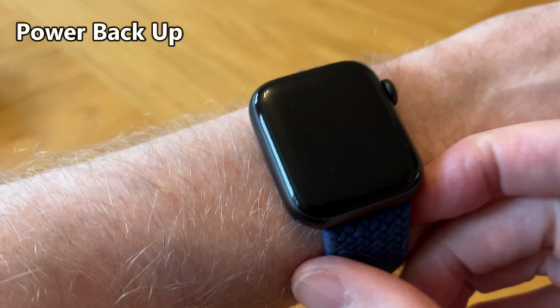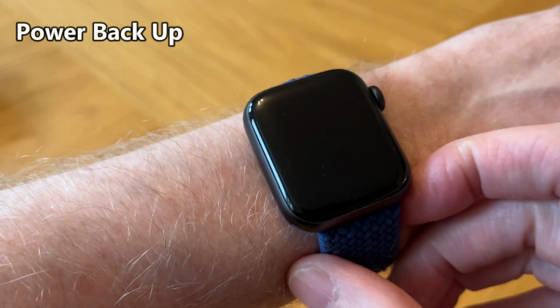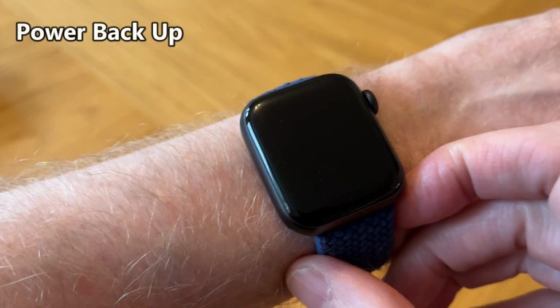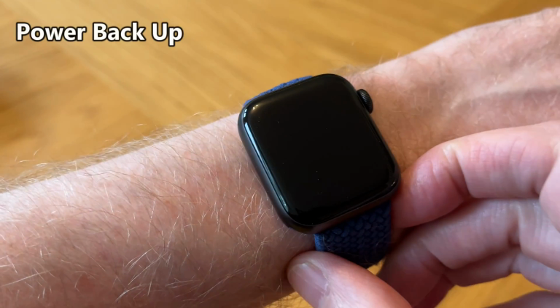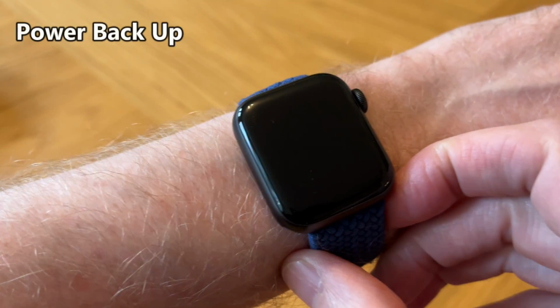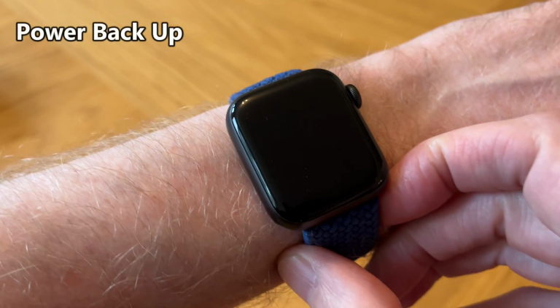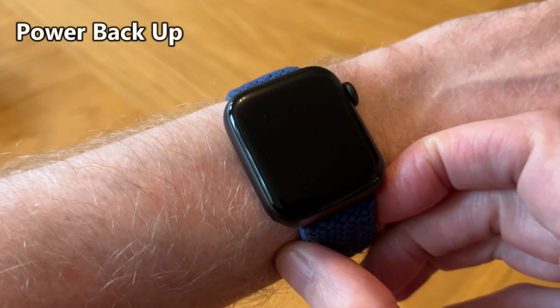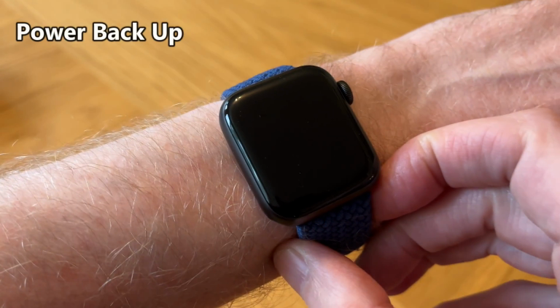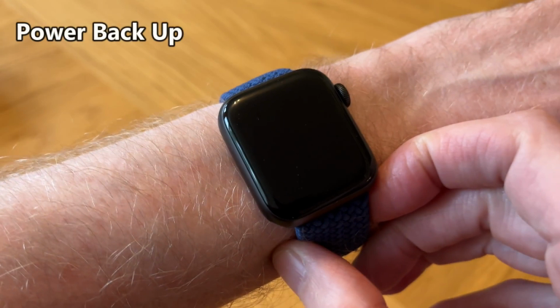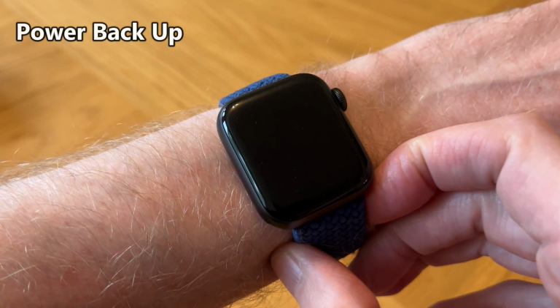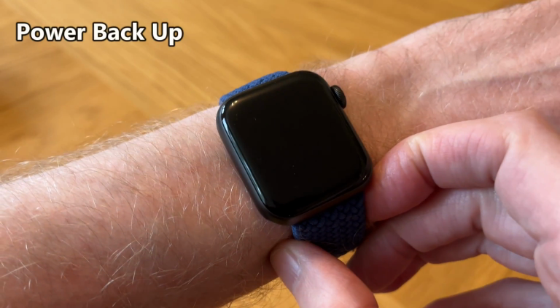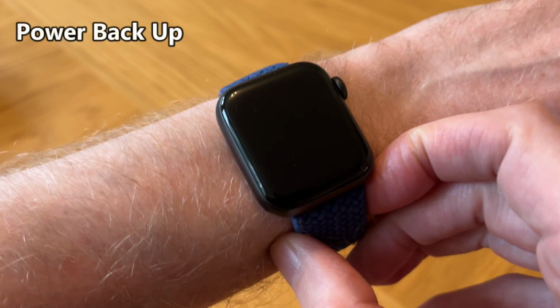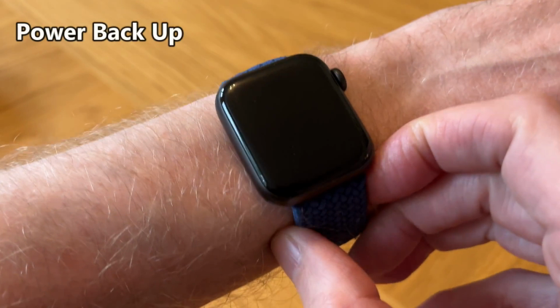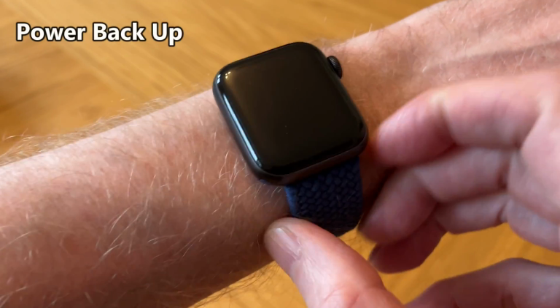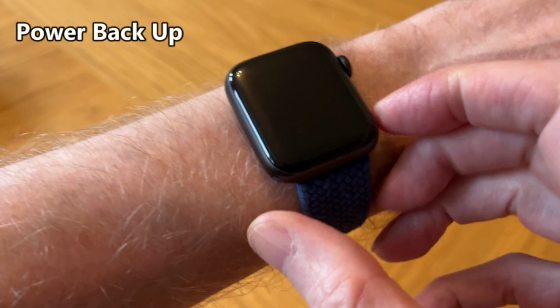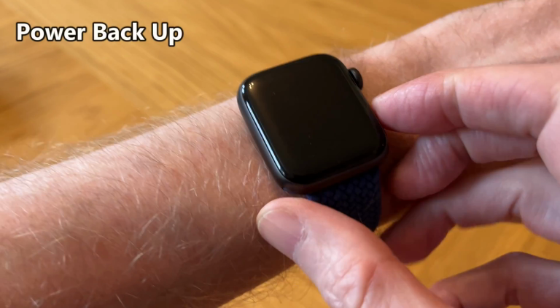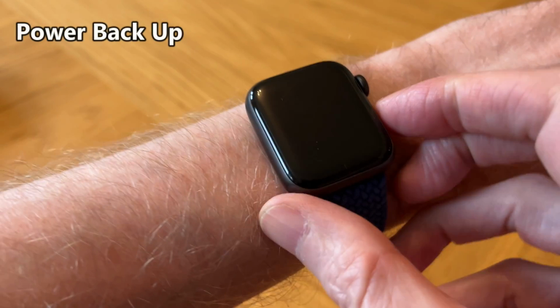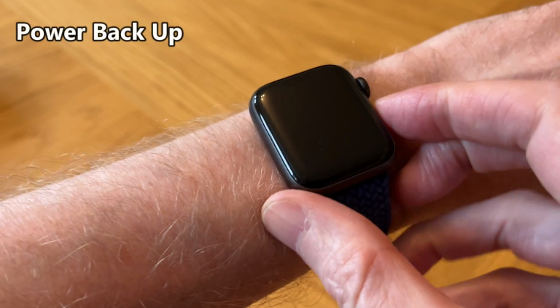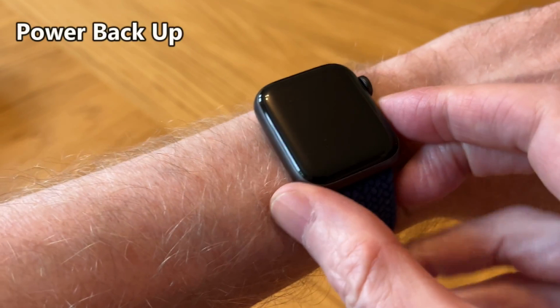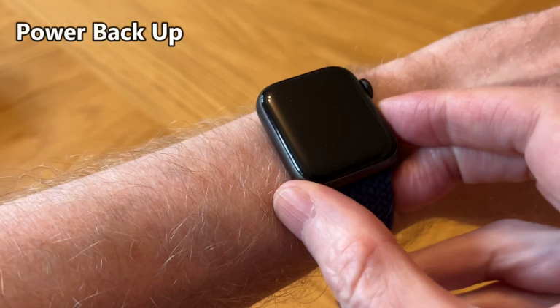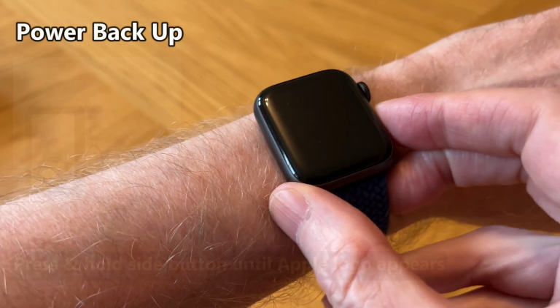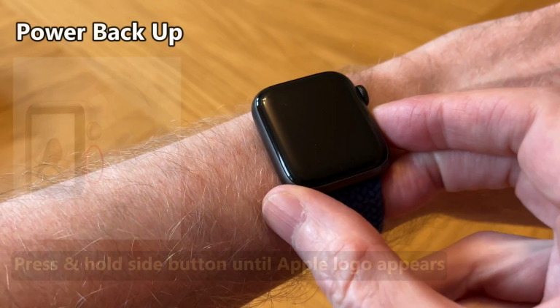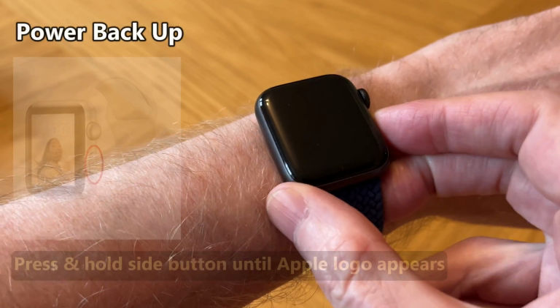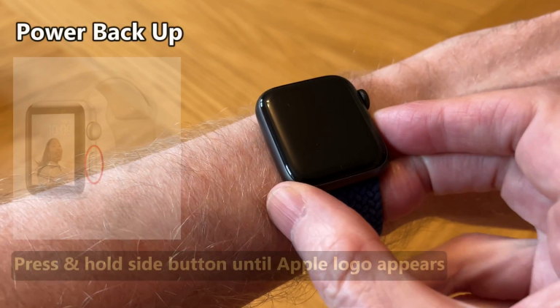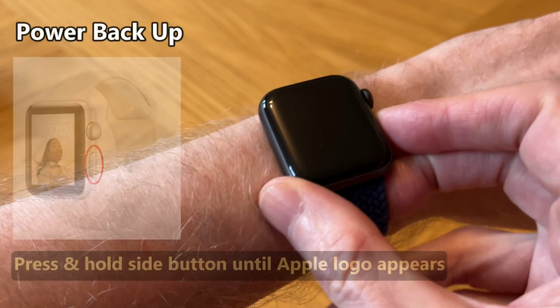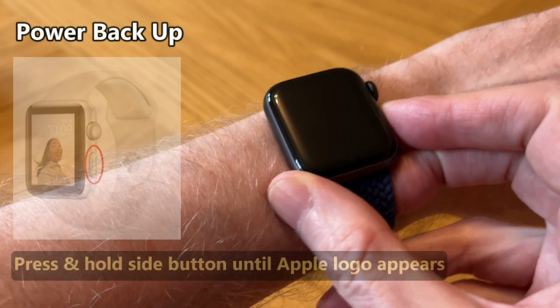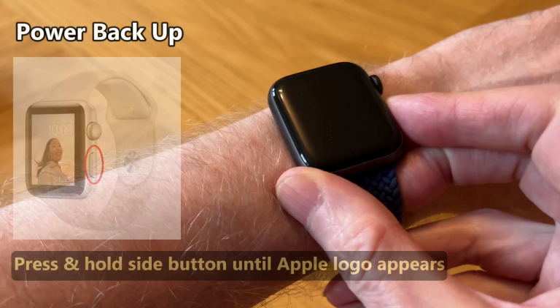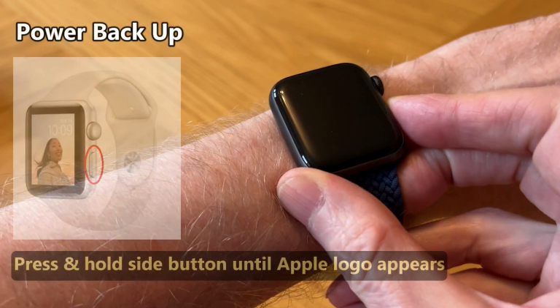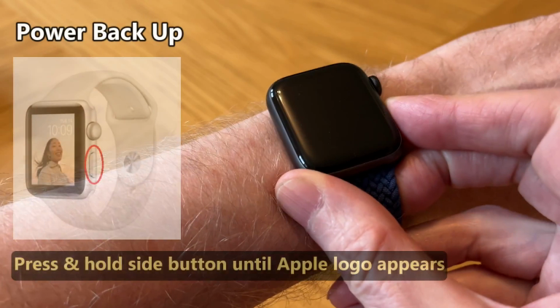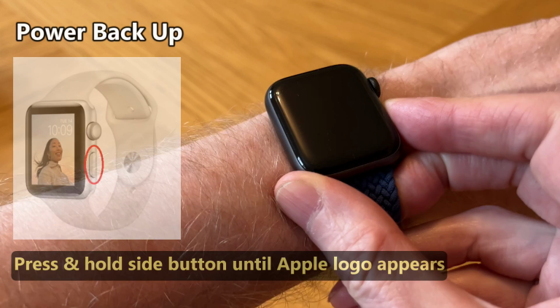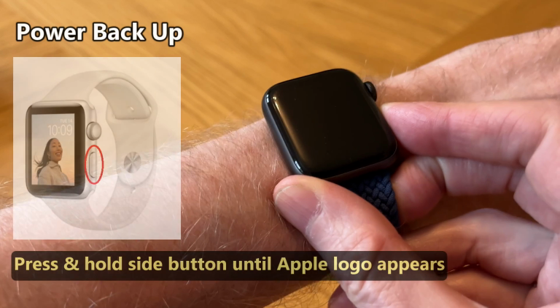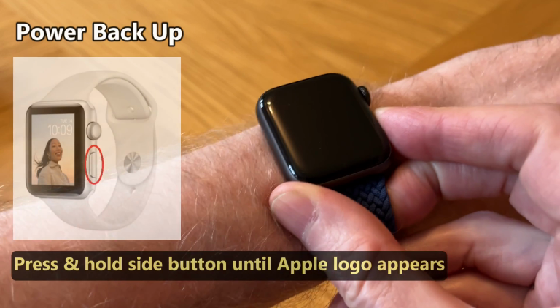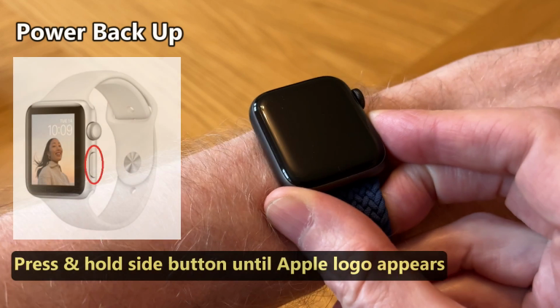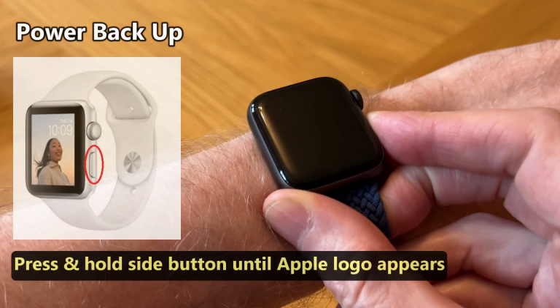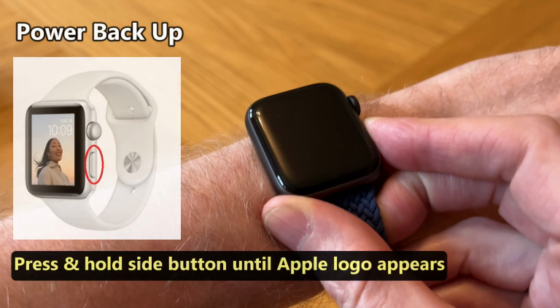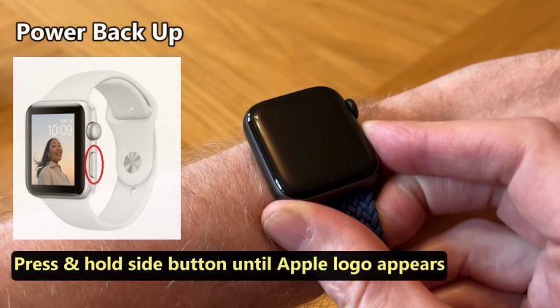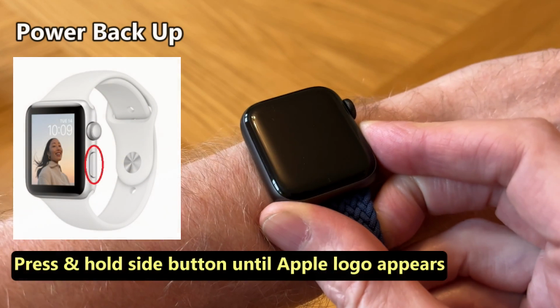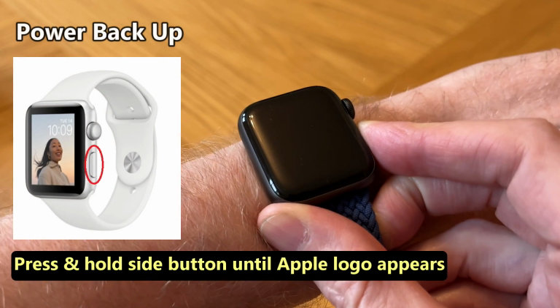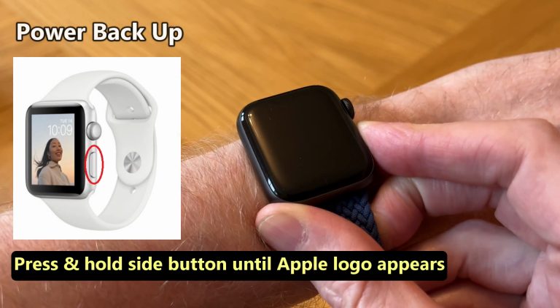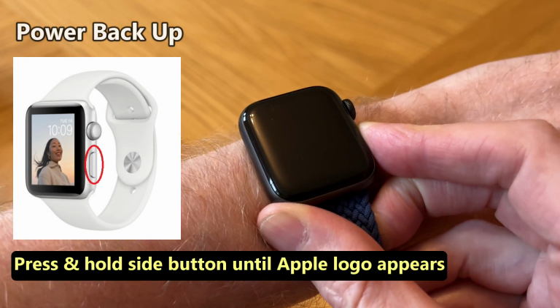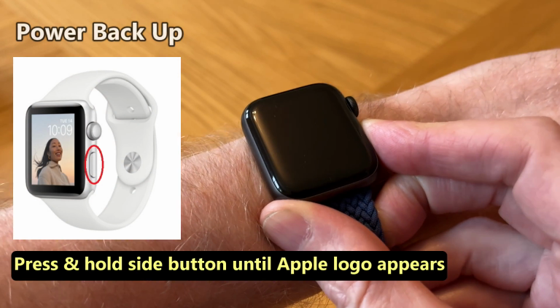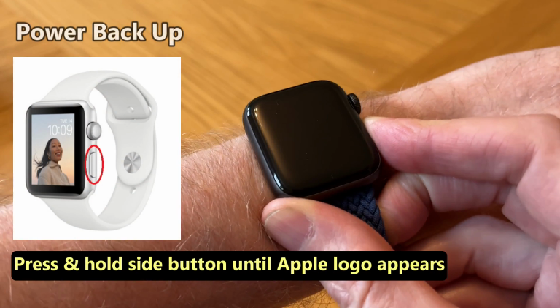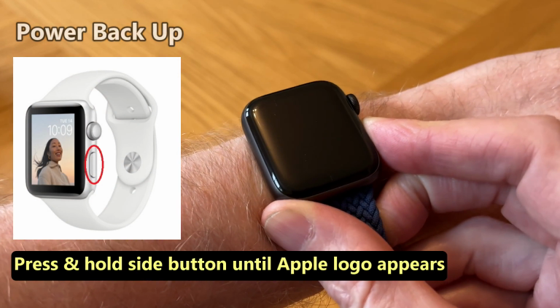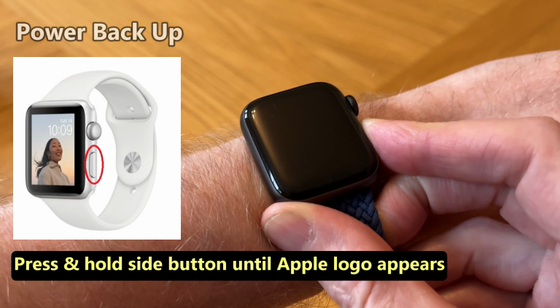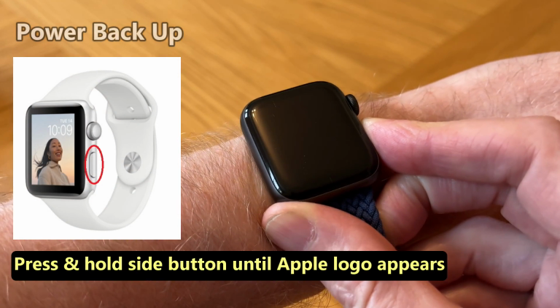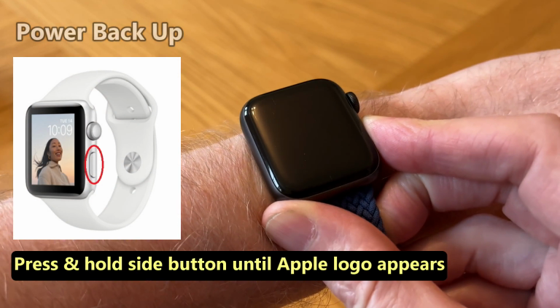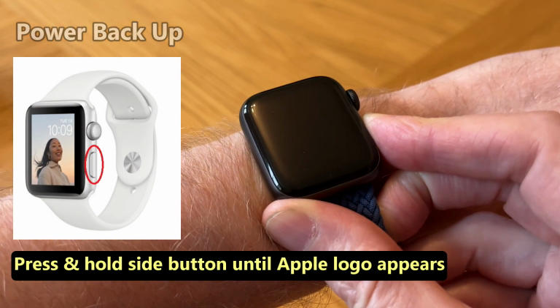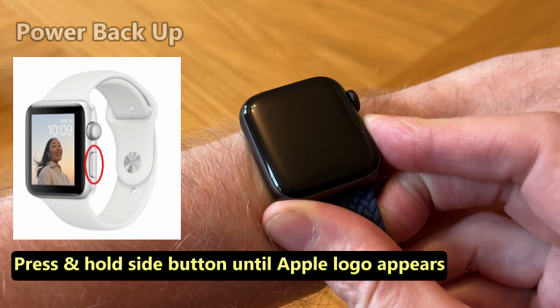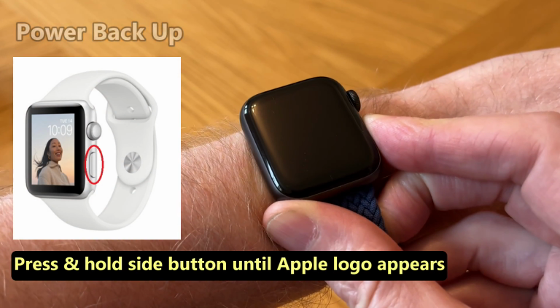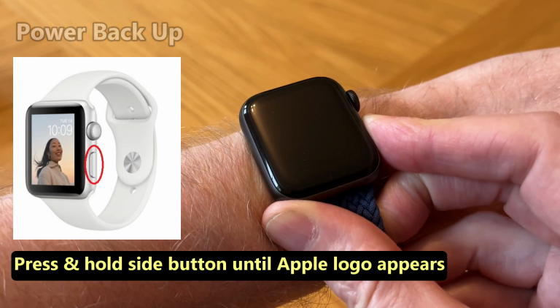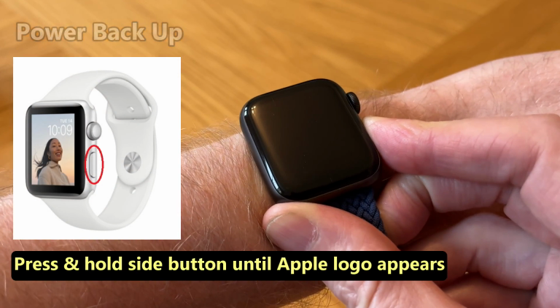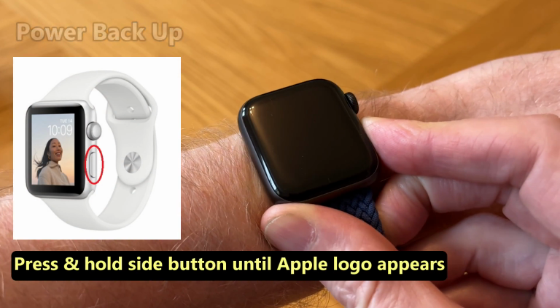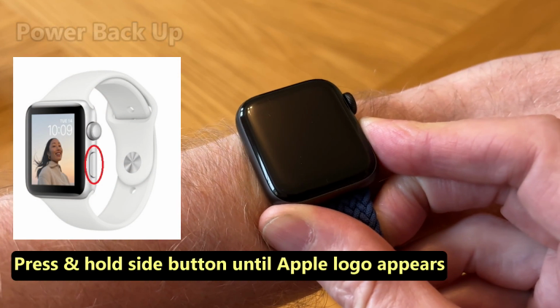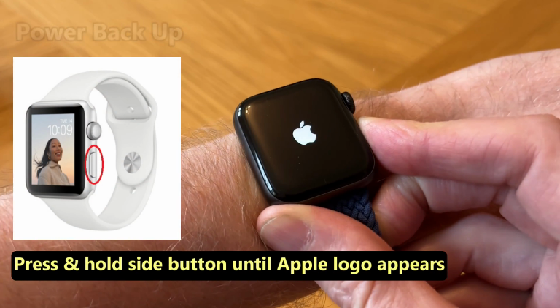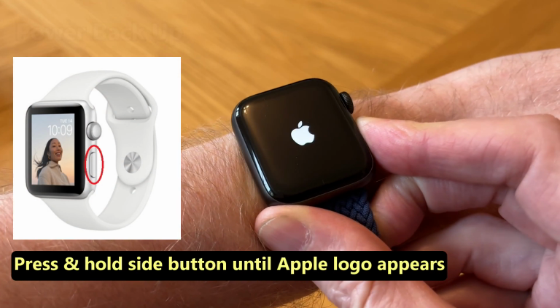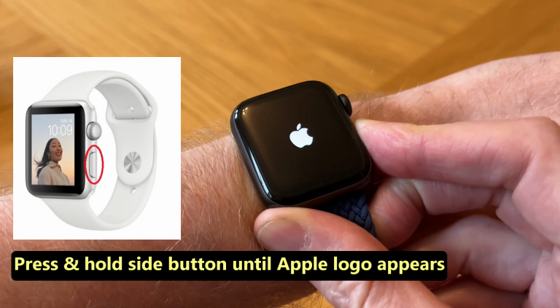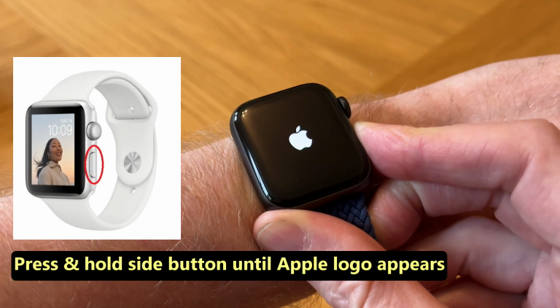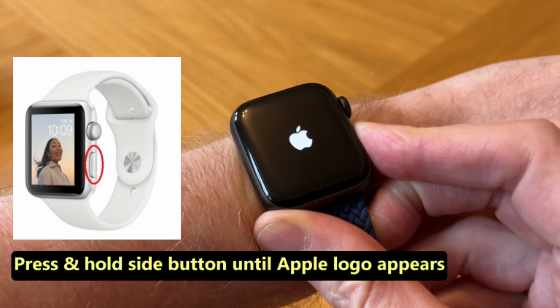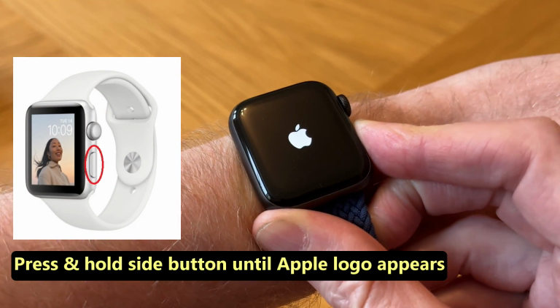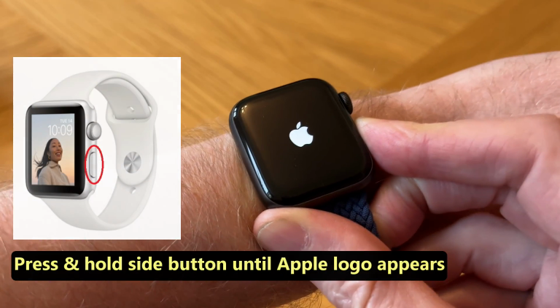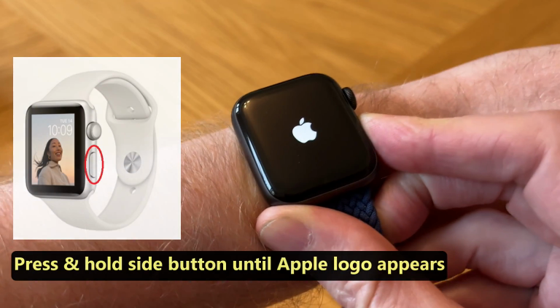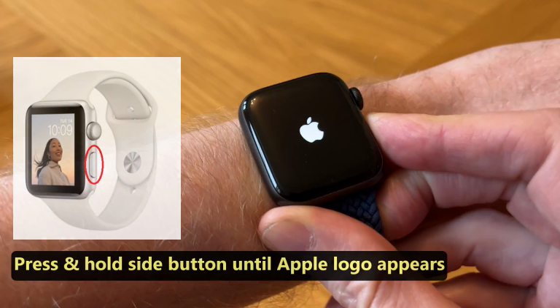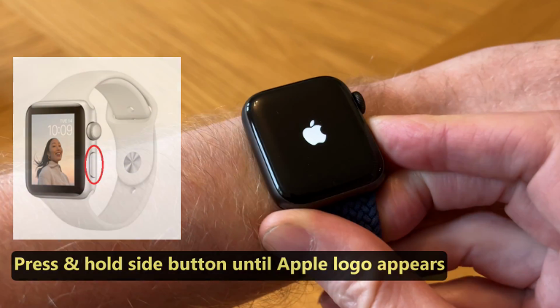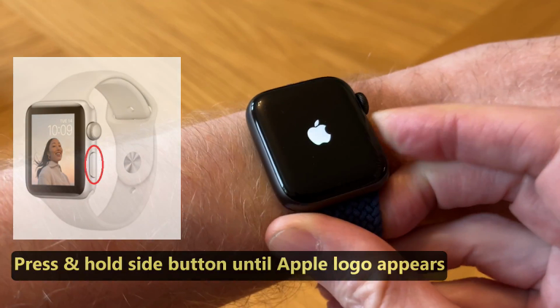And now to power it back on, we need to press and hold the side button until we see the Apple logo. There it is.